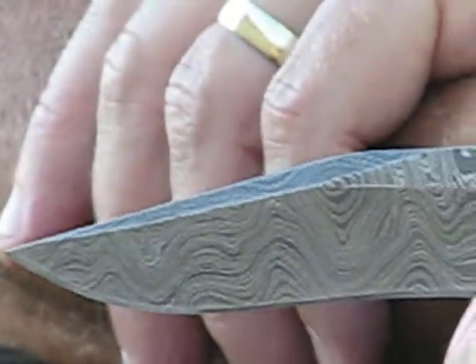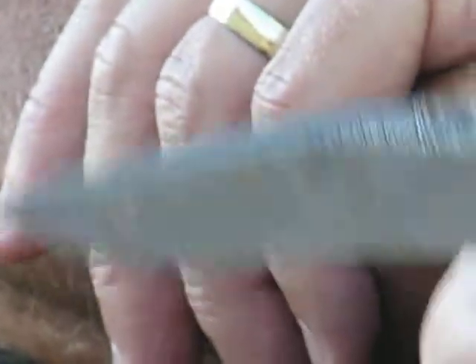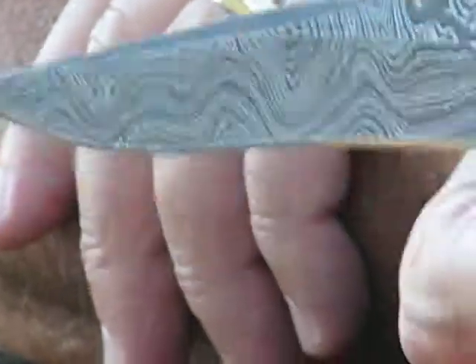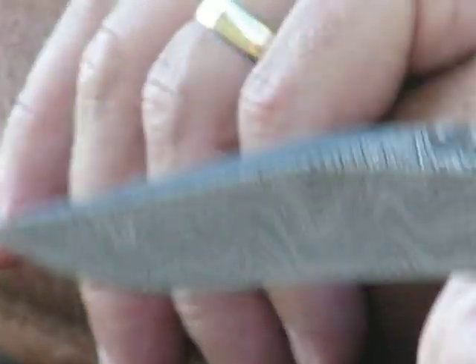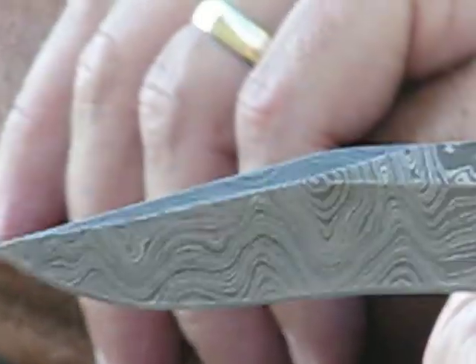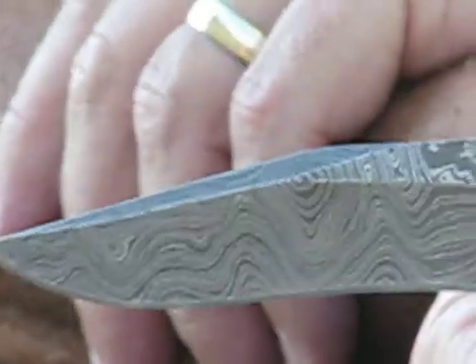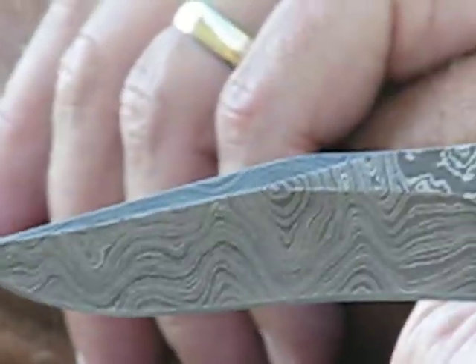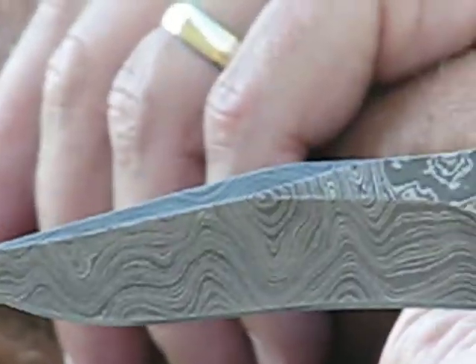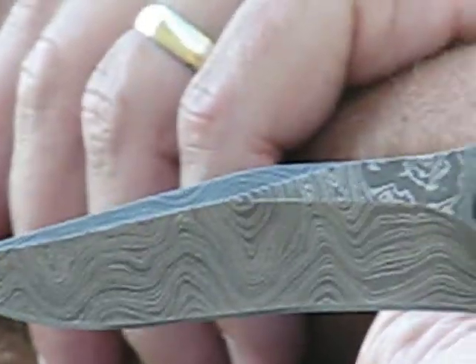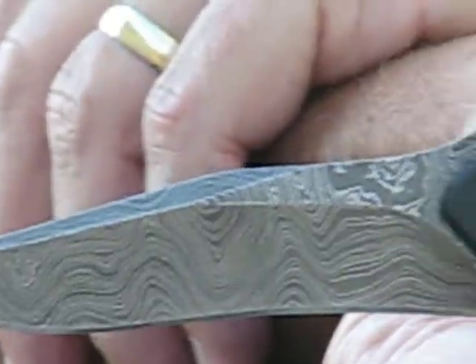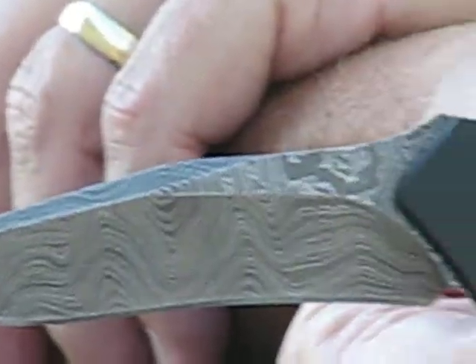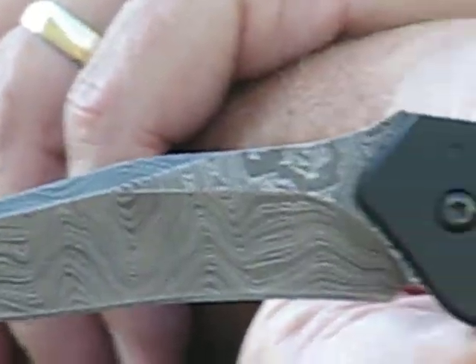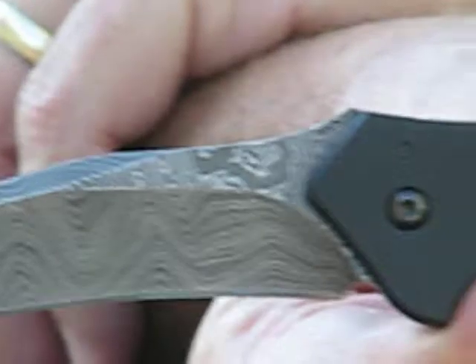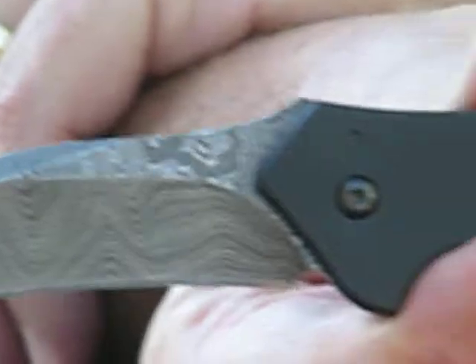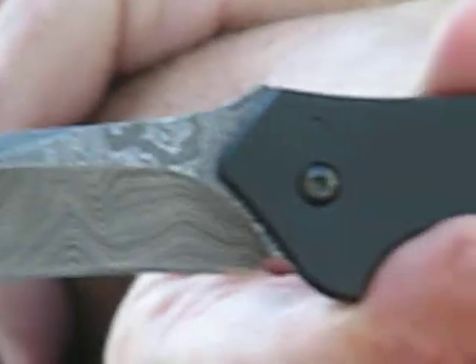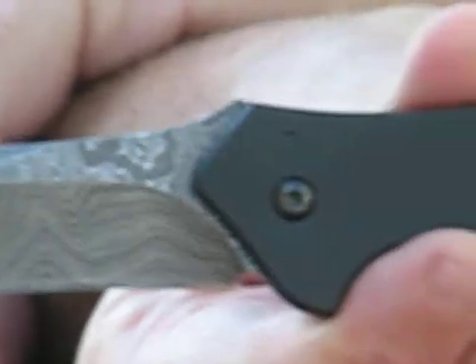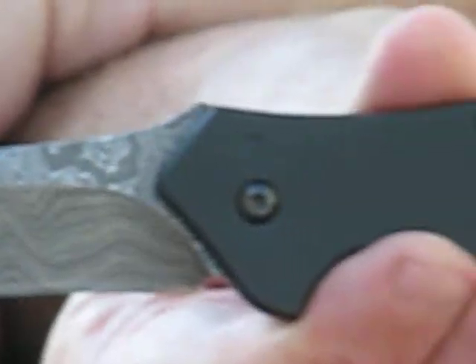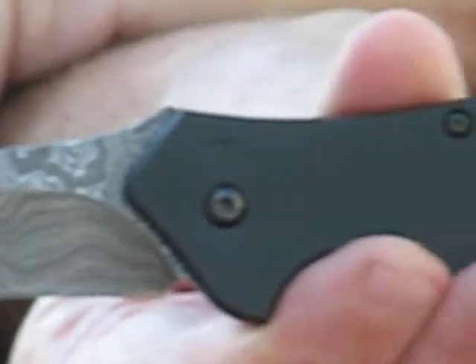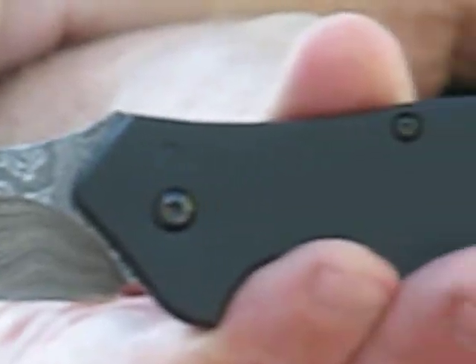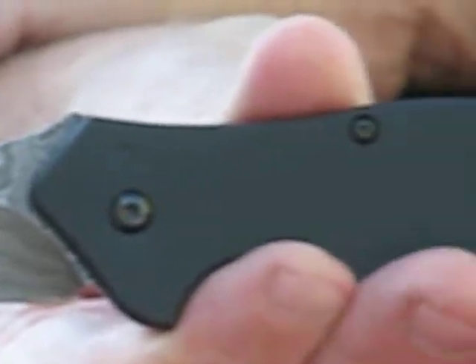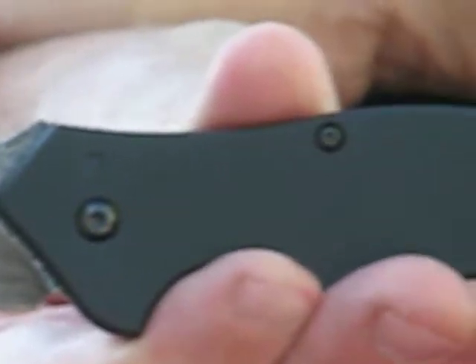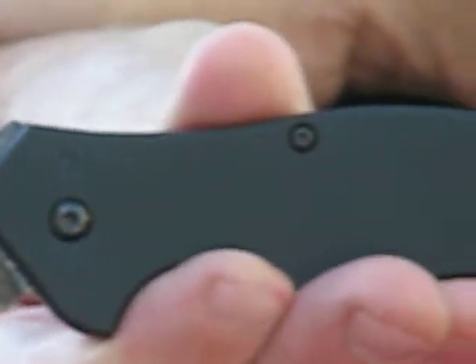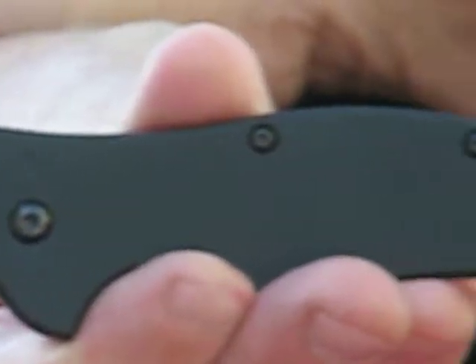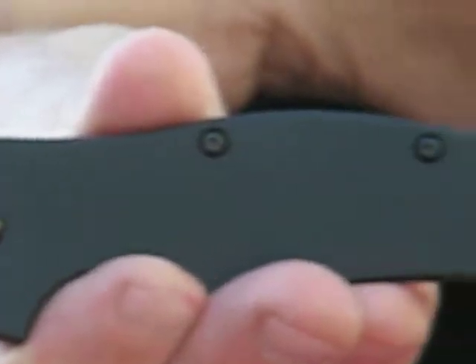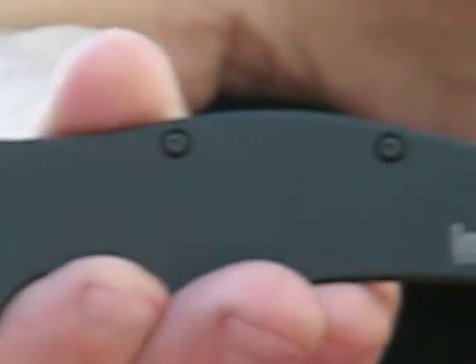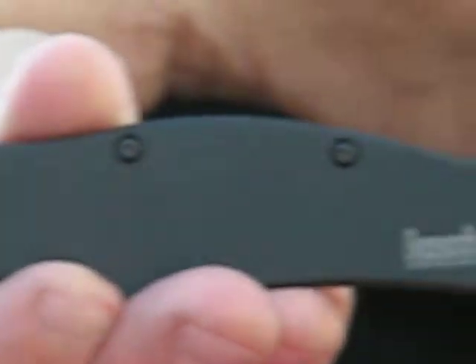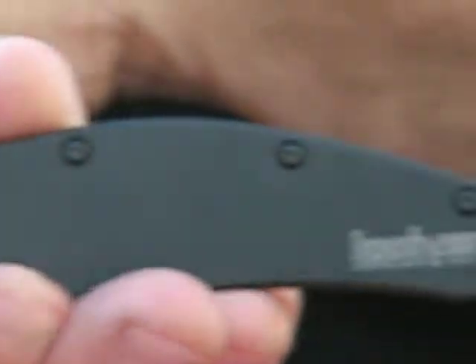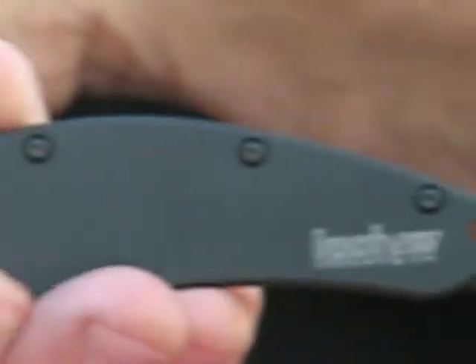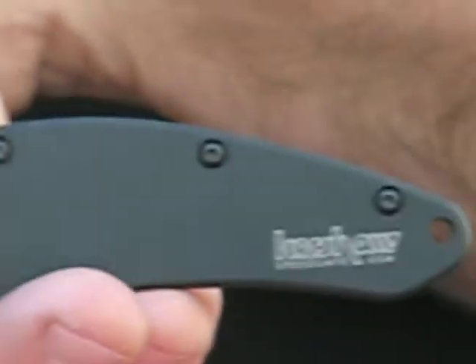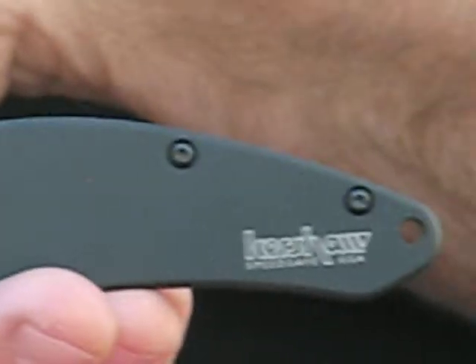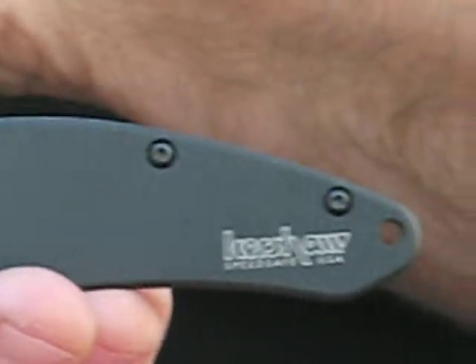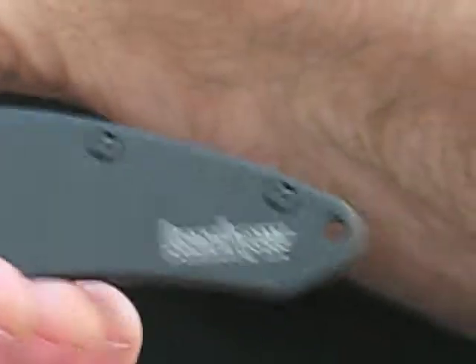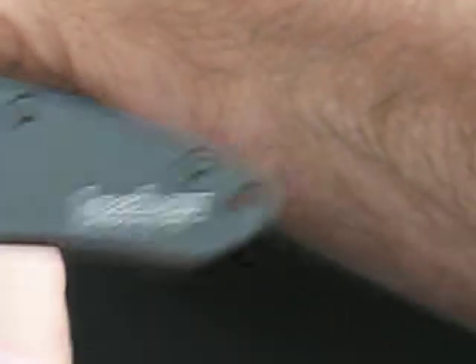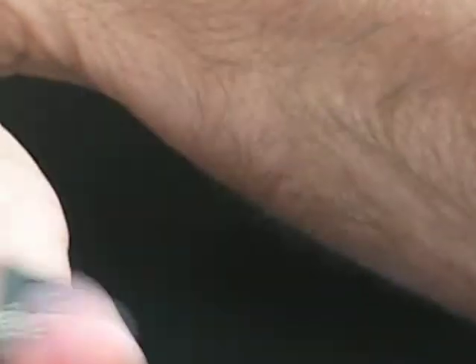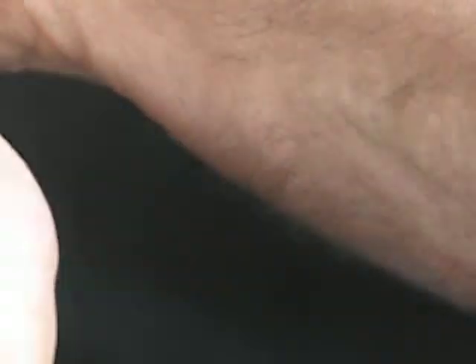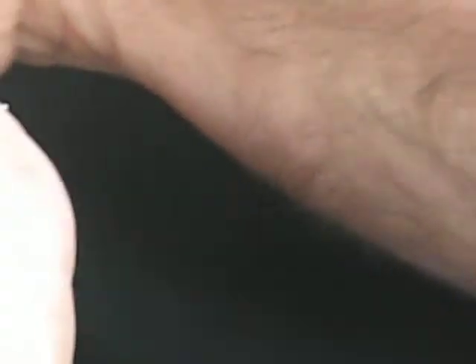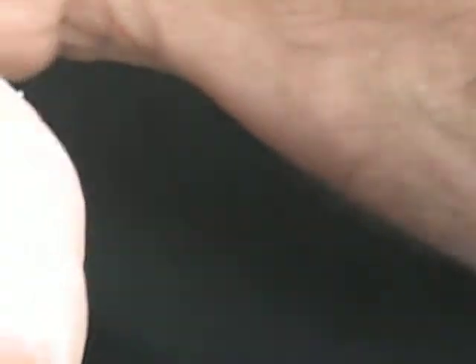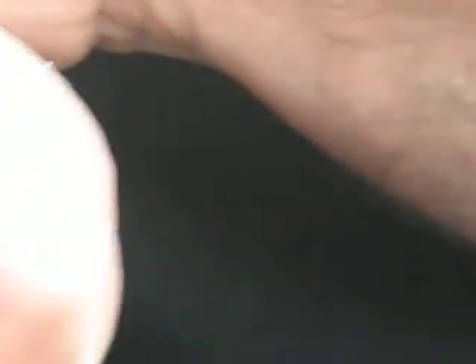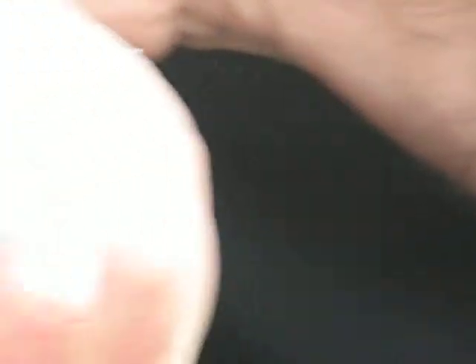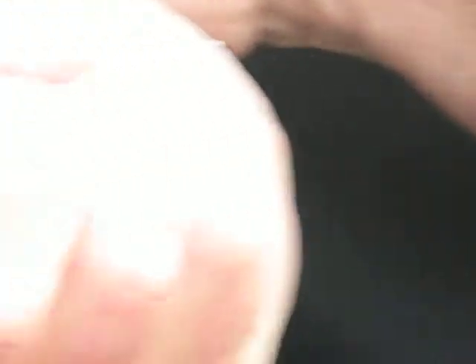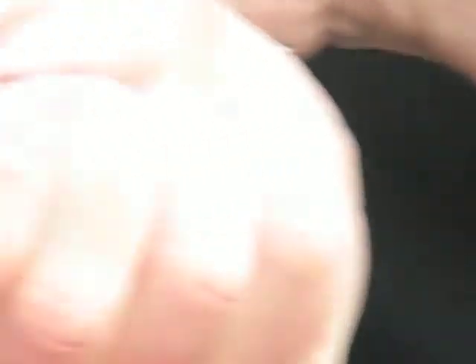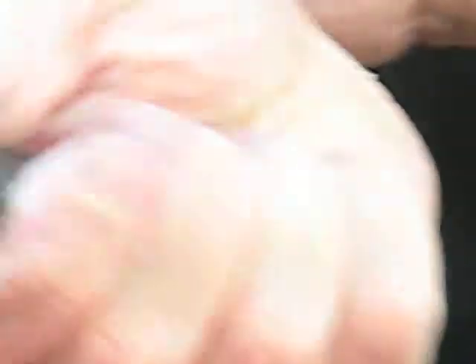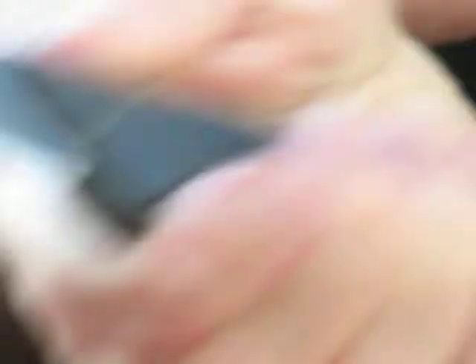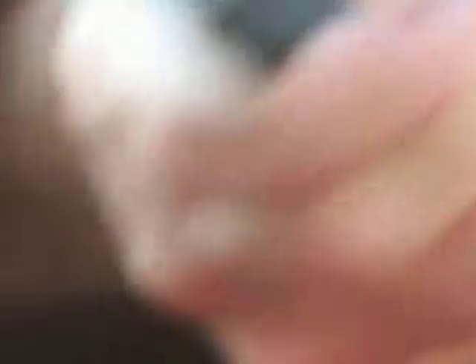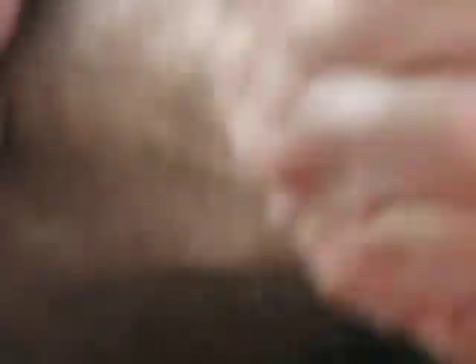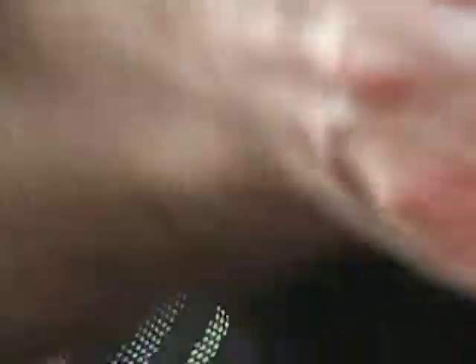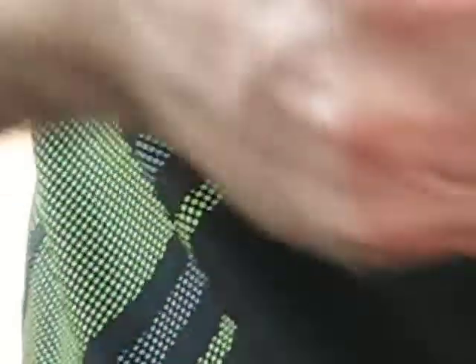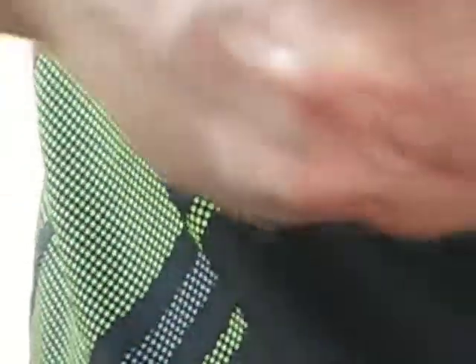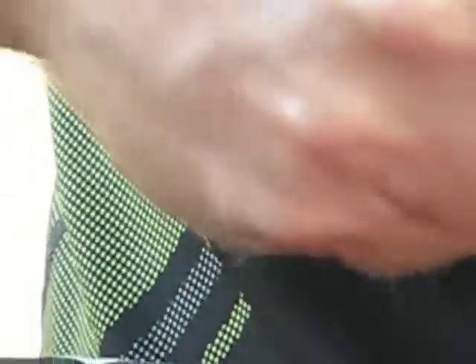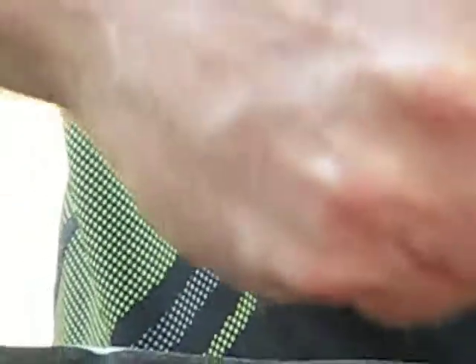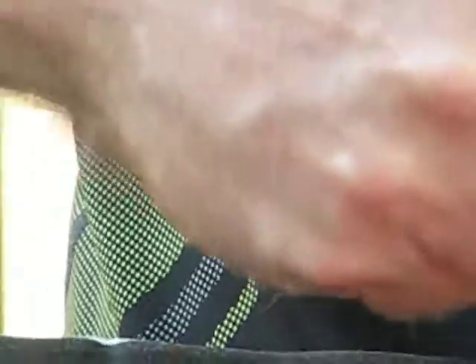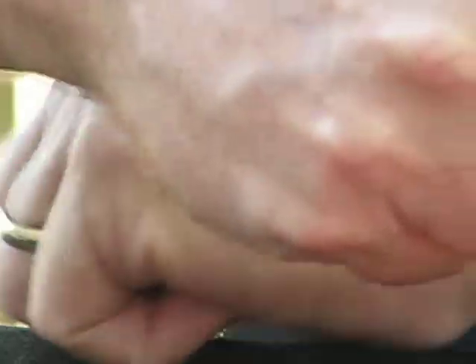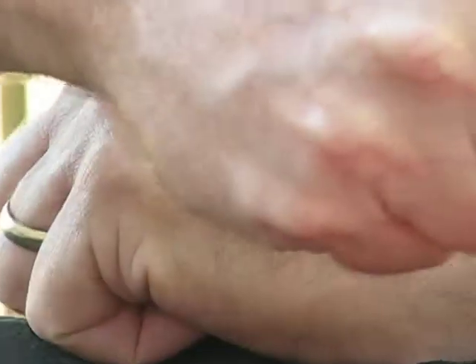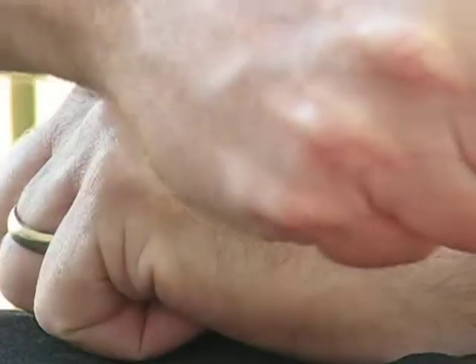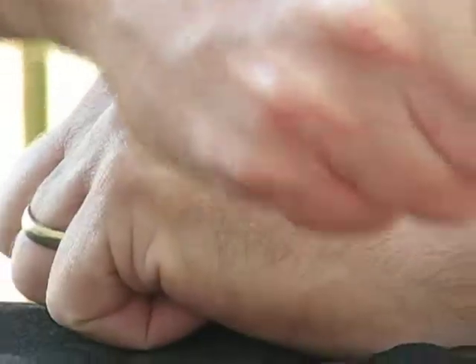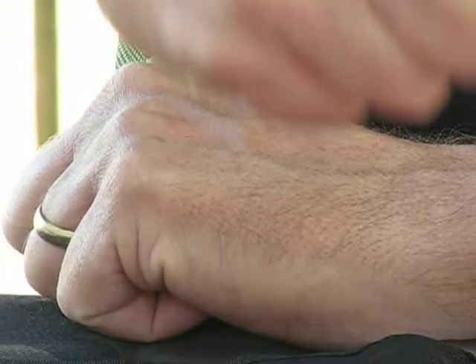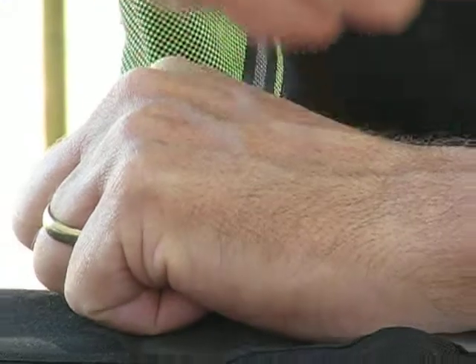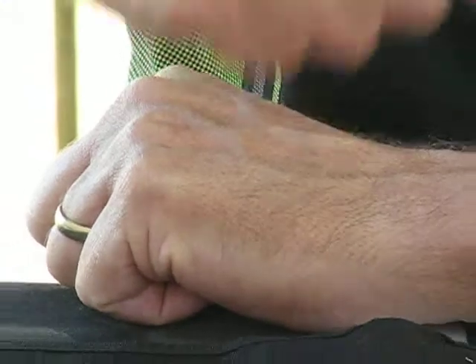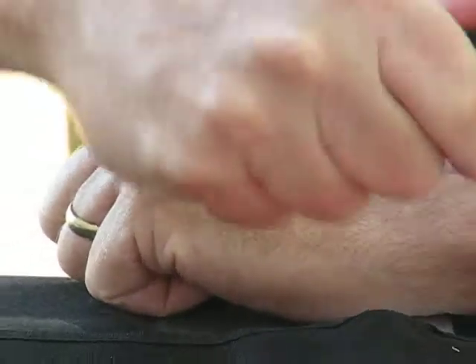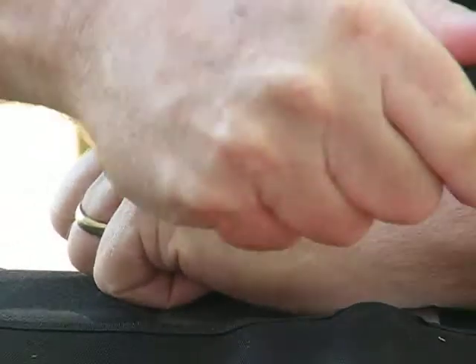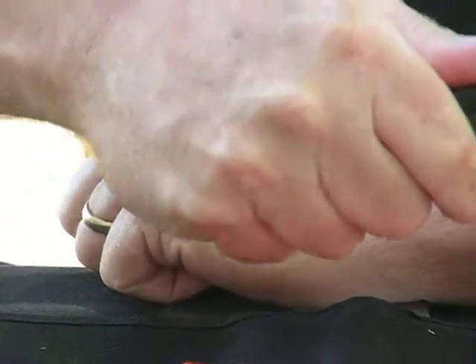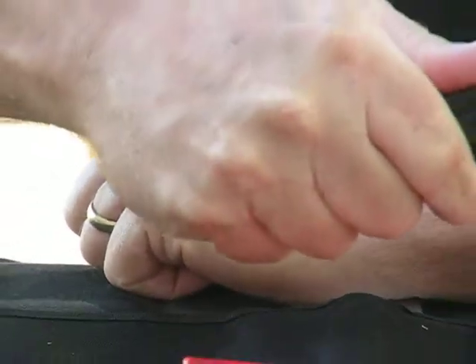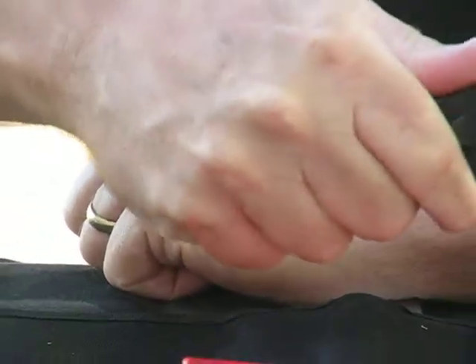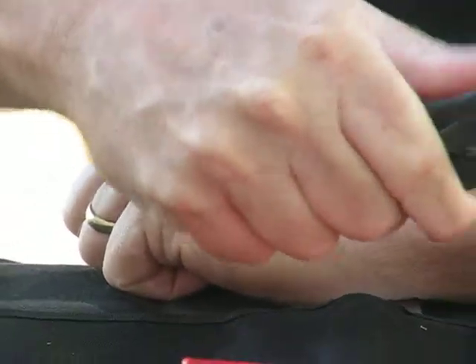The handle on it is 4 3/8 inches long, and it's built to fit a bigger hand. It feels real good in the hand, even though I have a large hand.